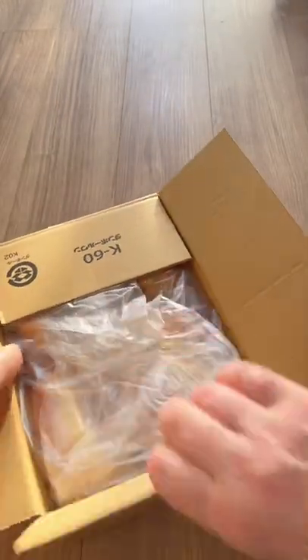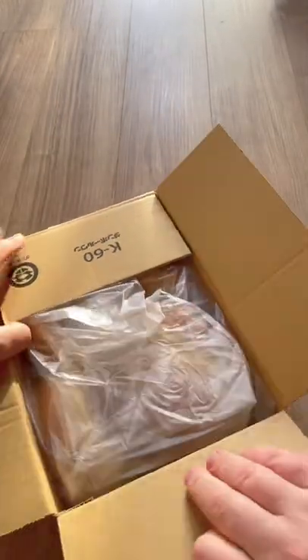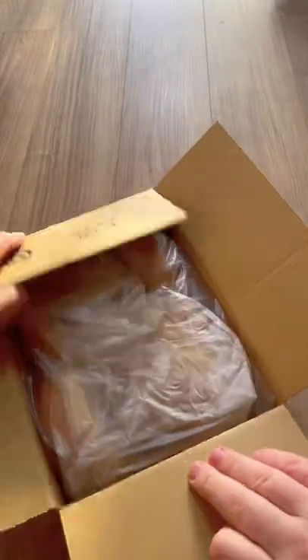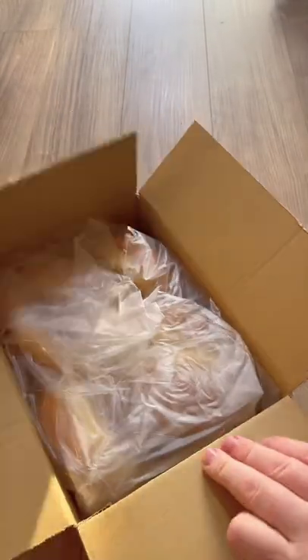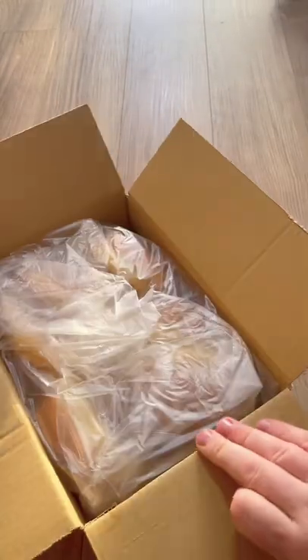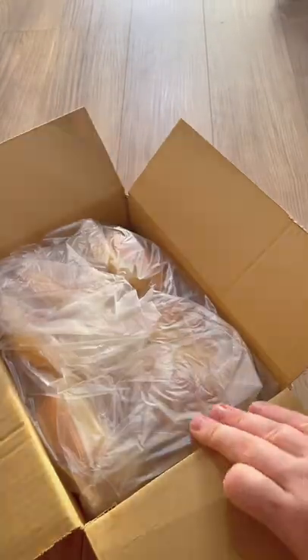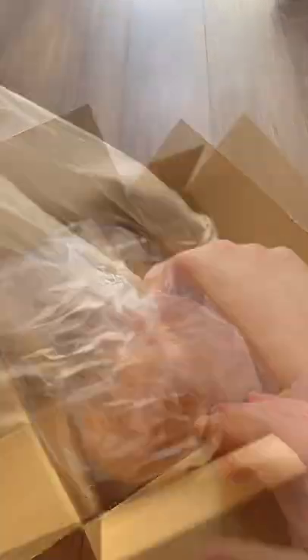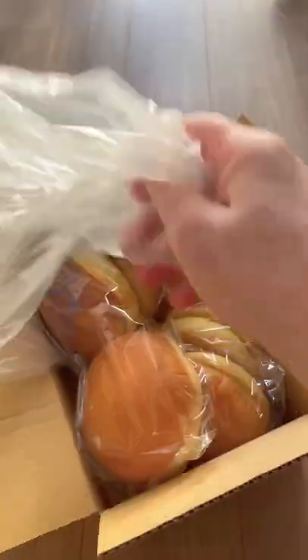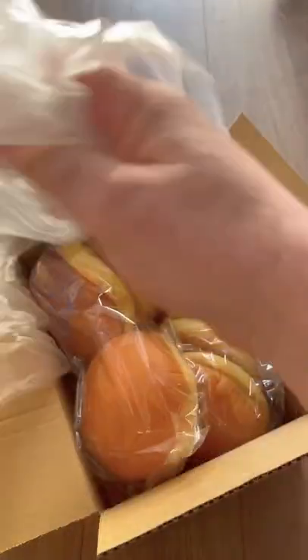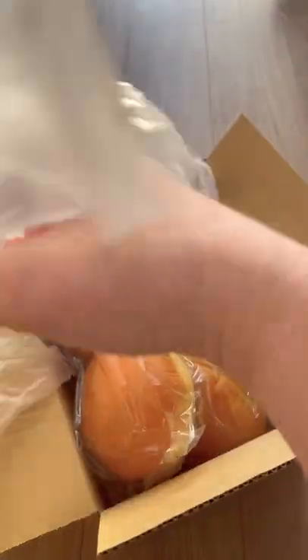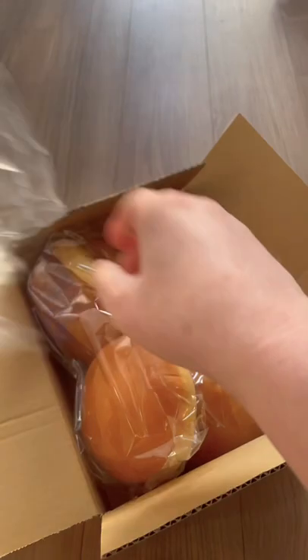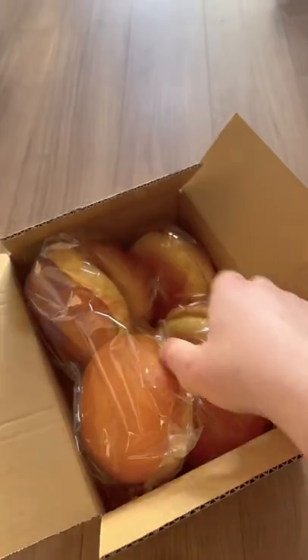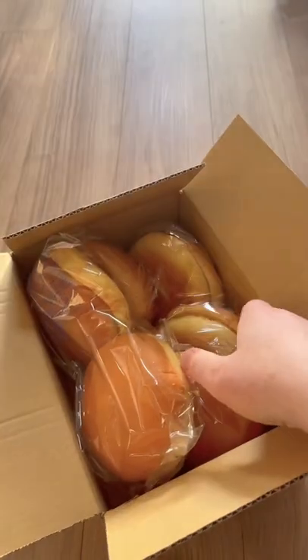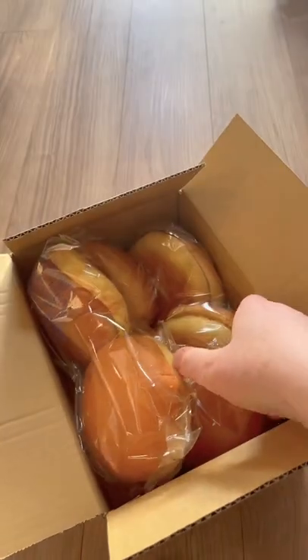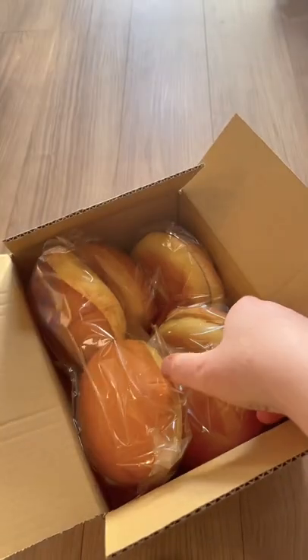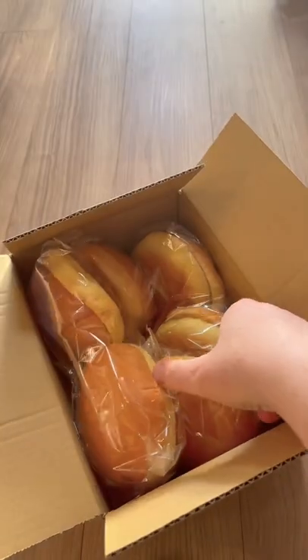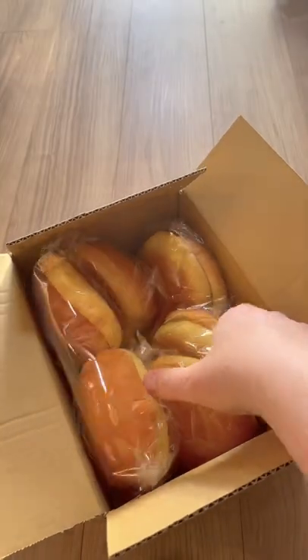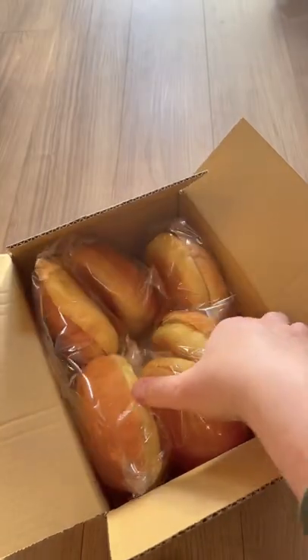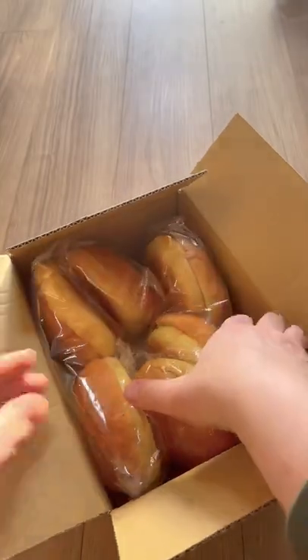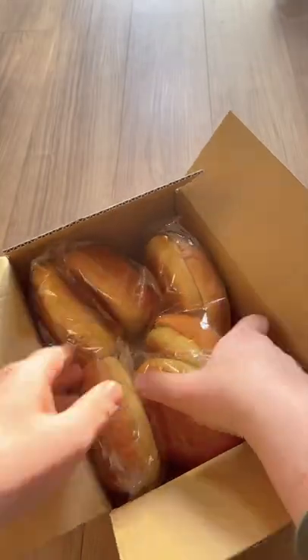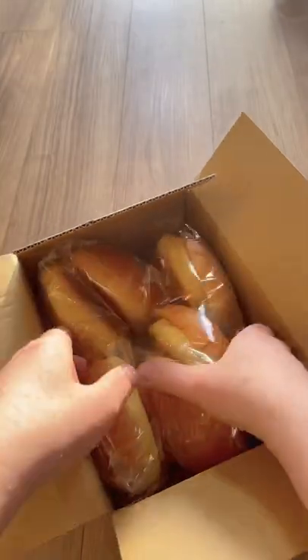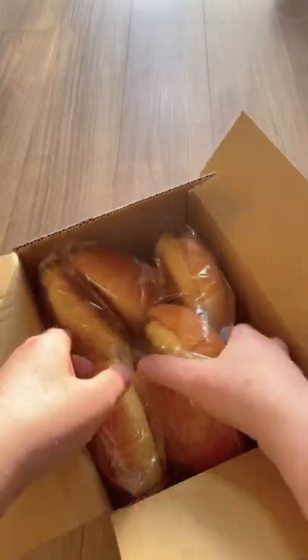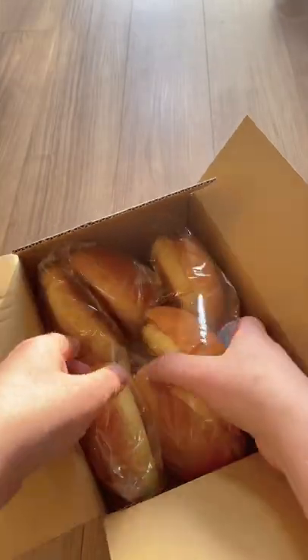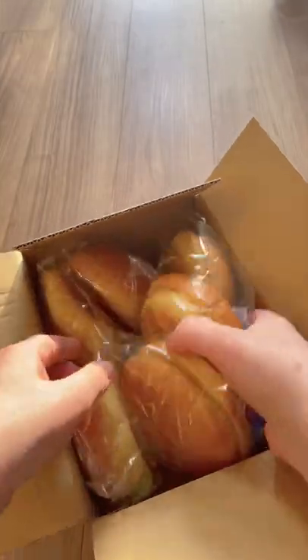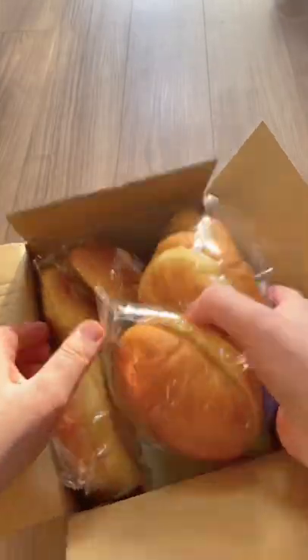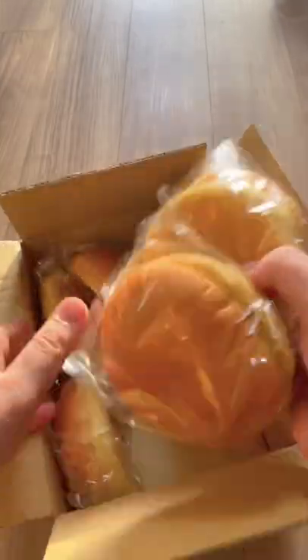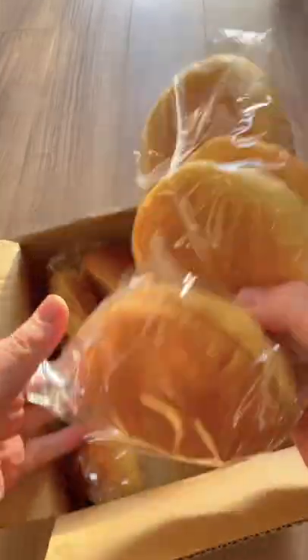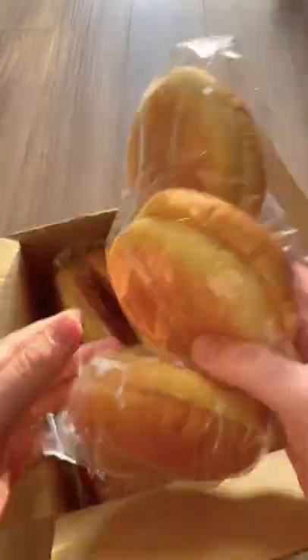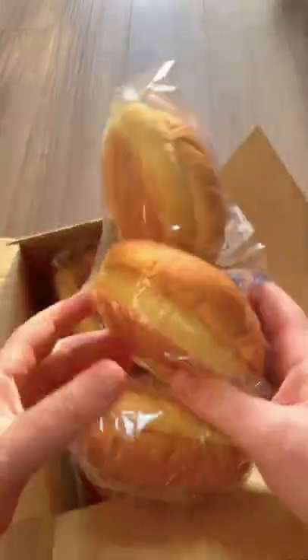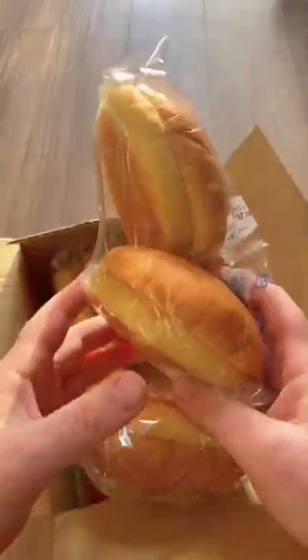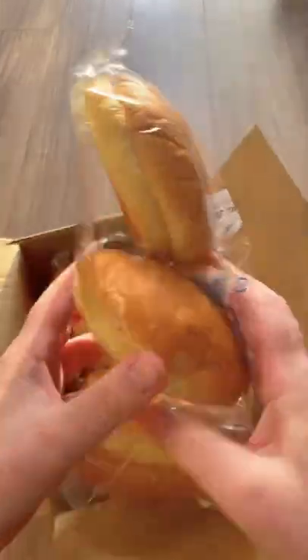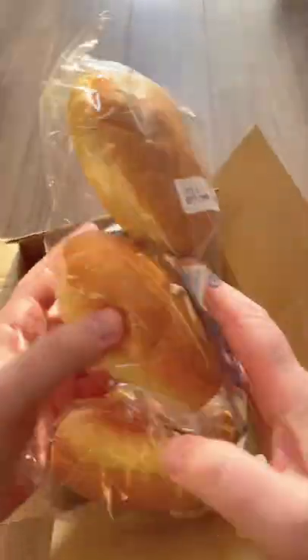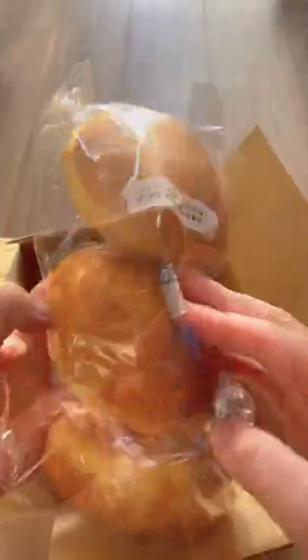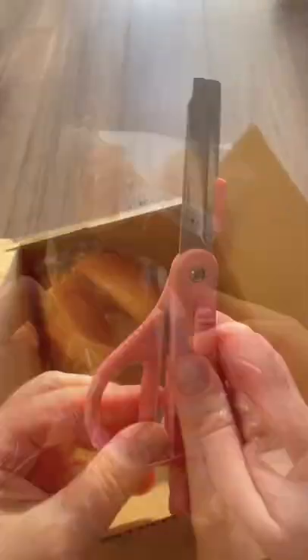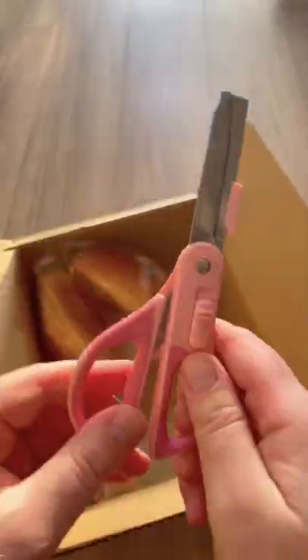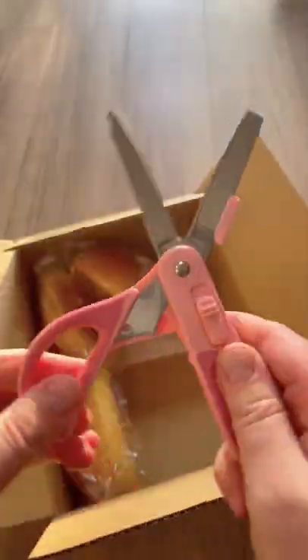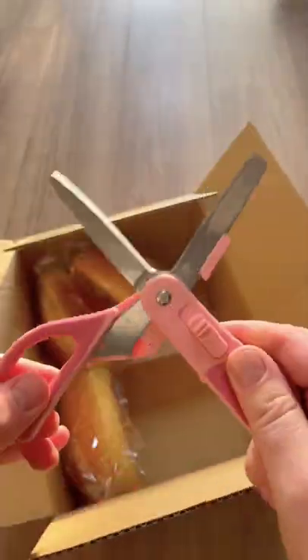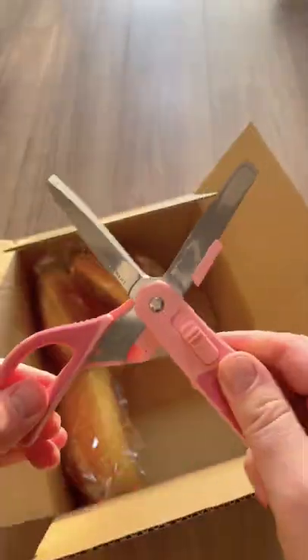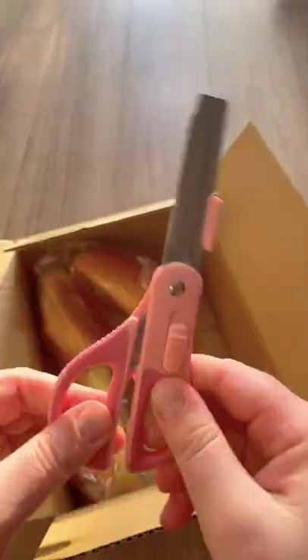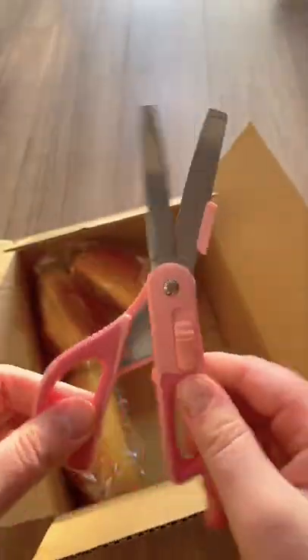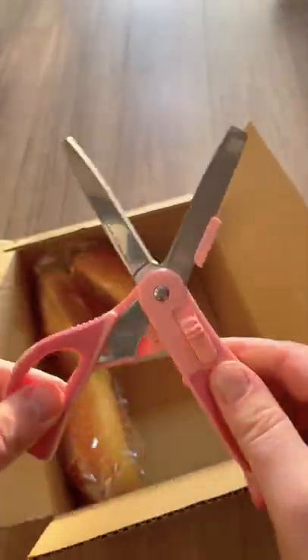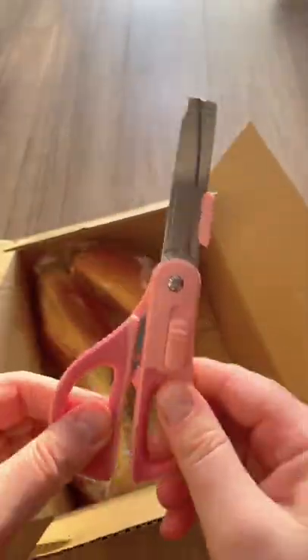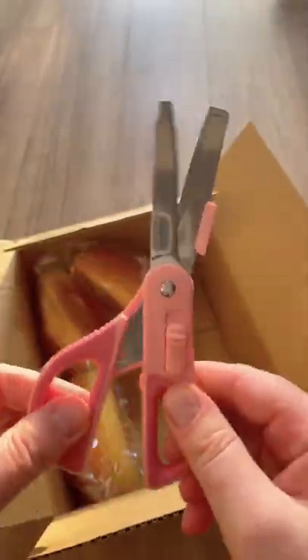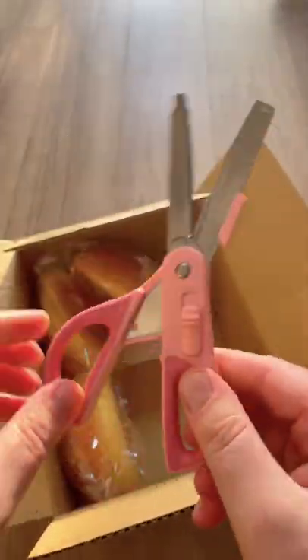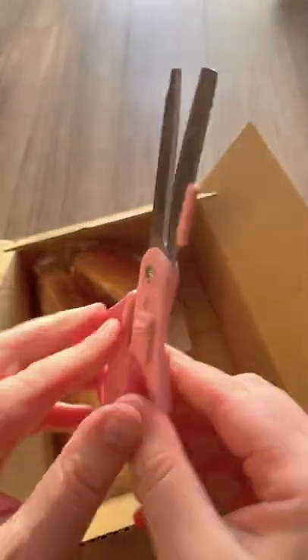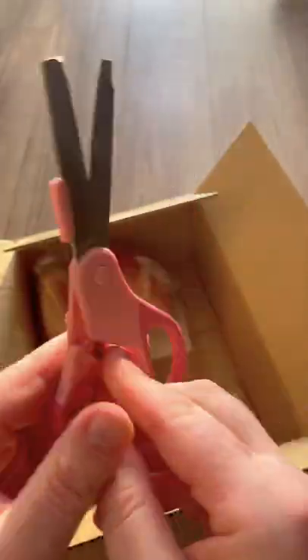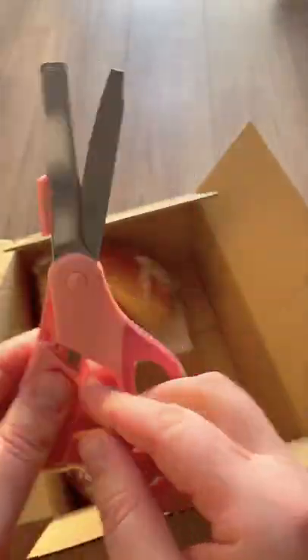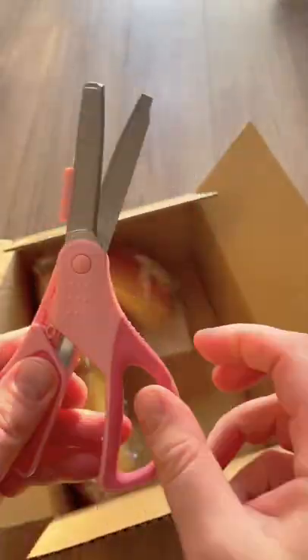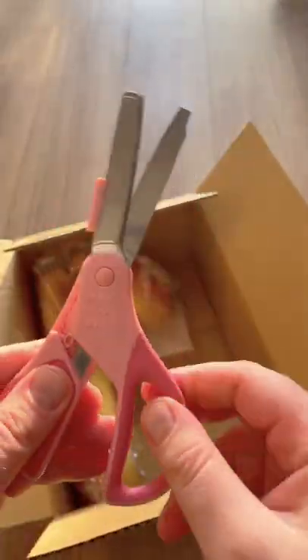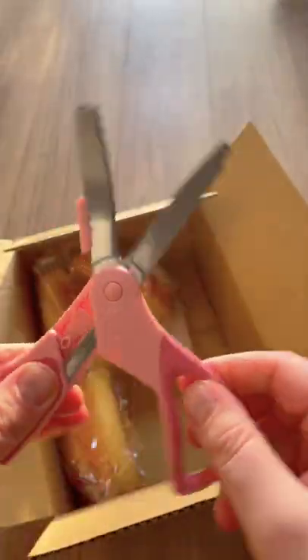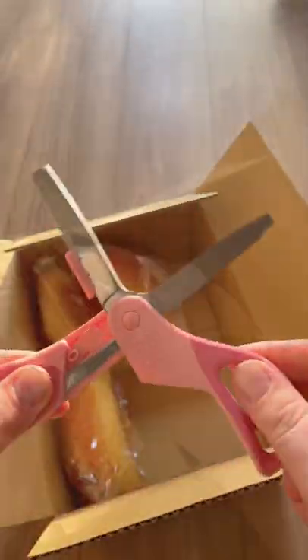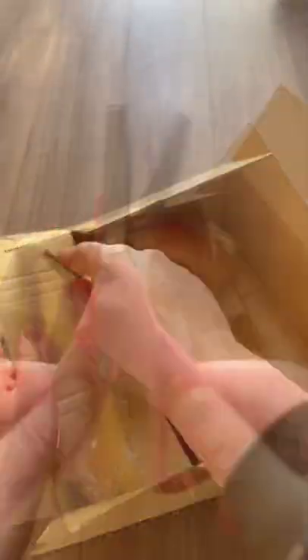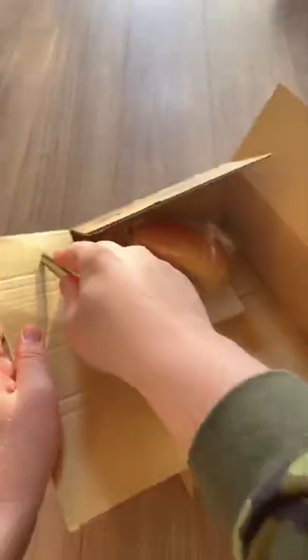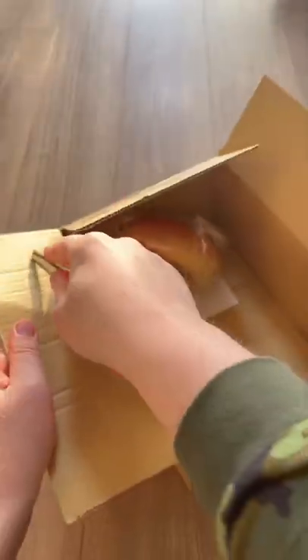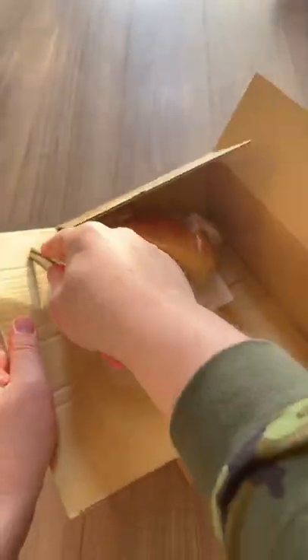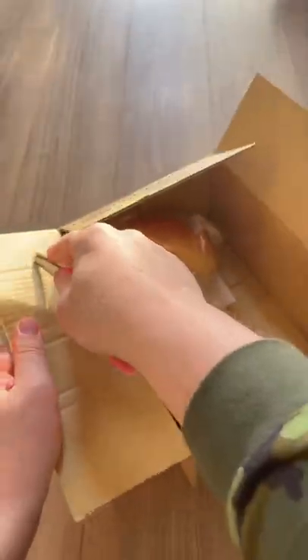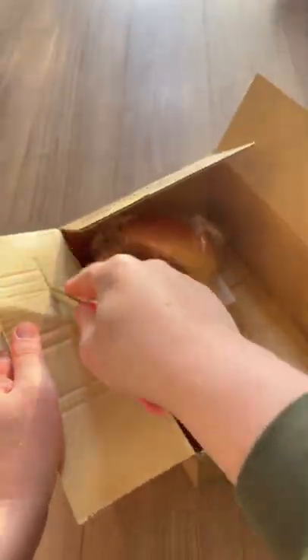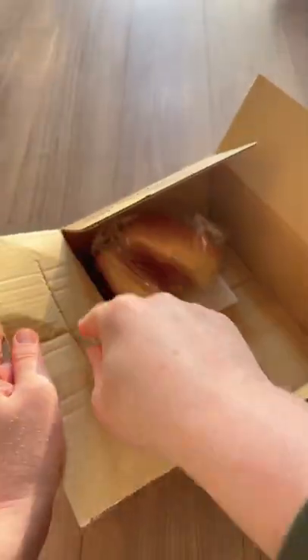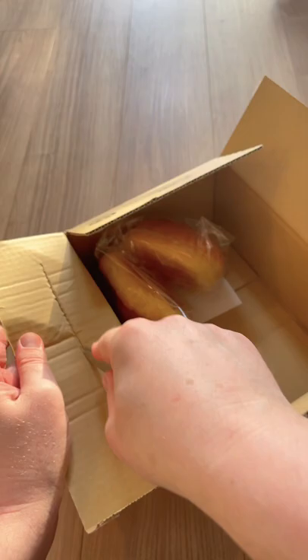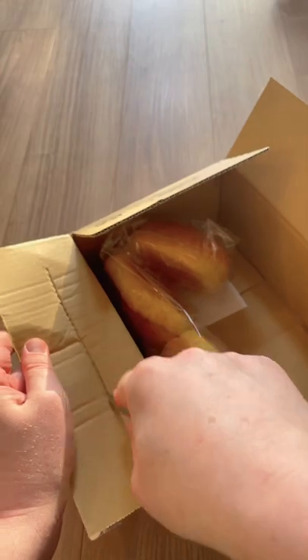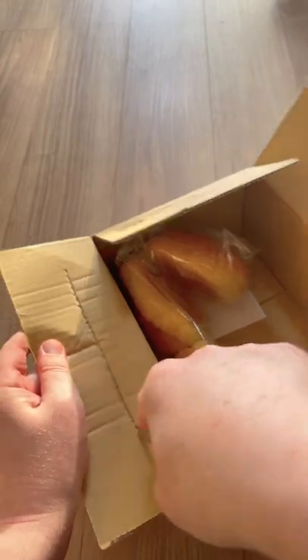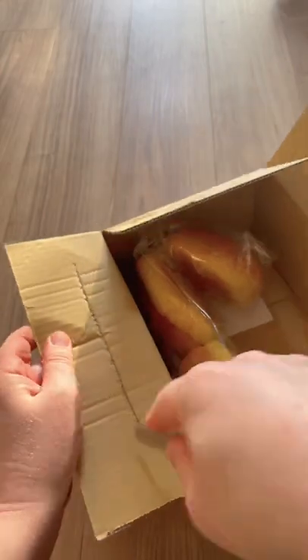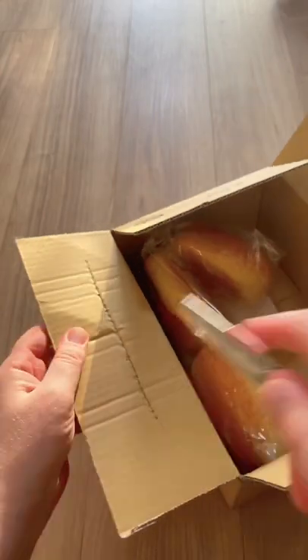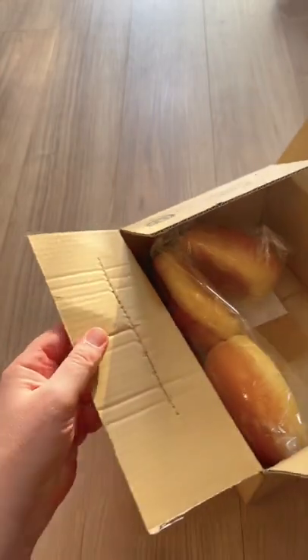And I guess you're wondering what's in the box. Hamburger buns from Costco, of course. Honestly, what would I do without you, two-way scissors?